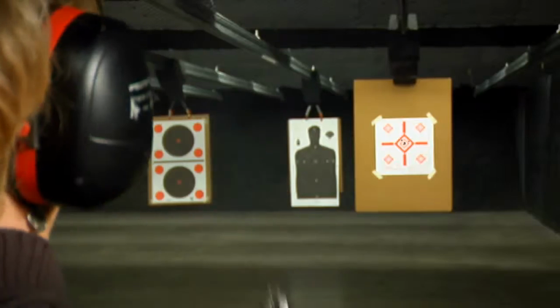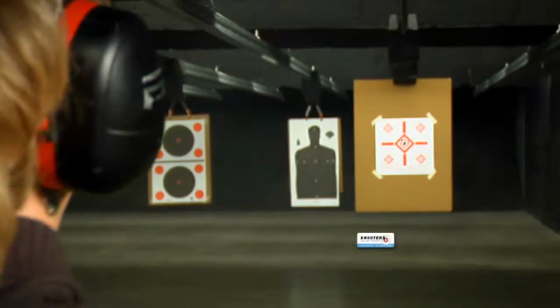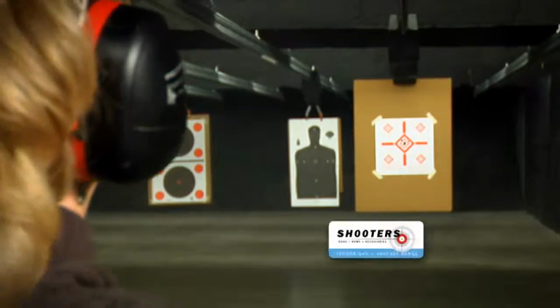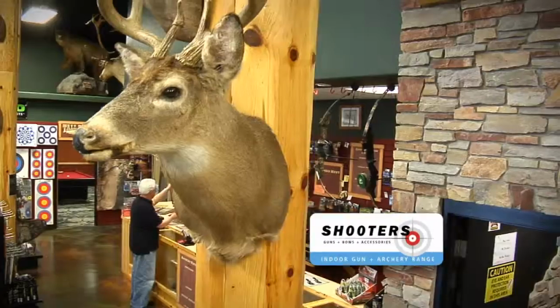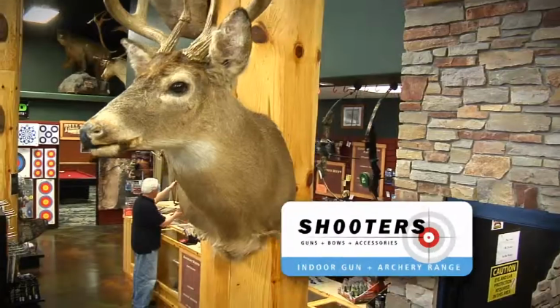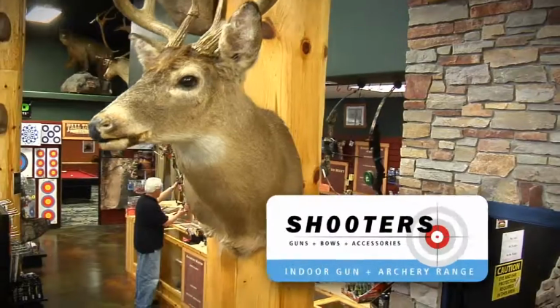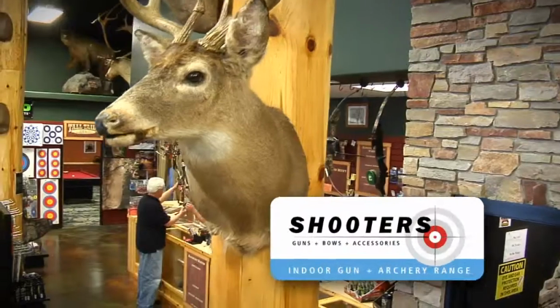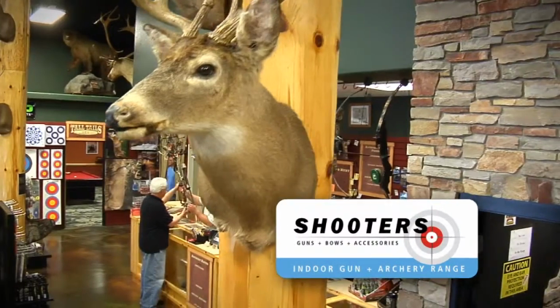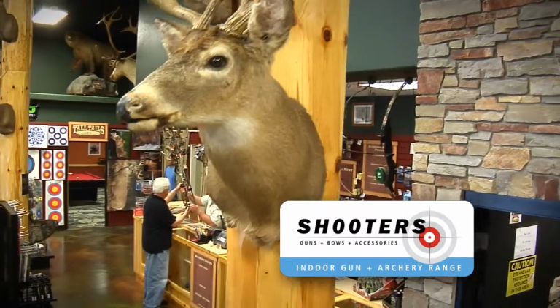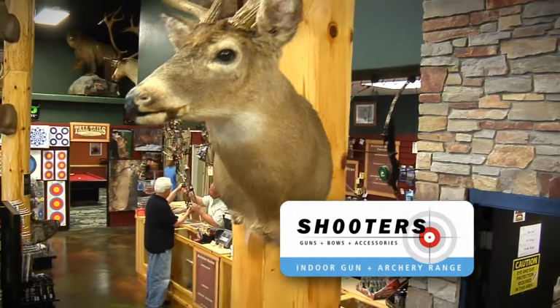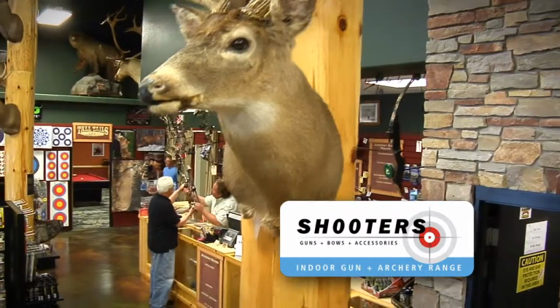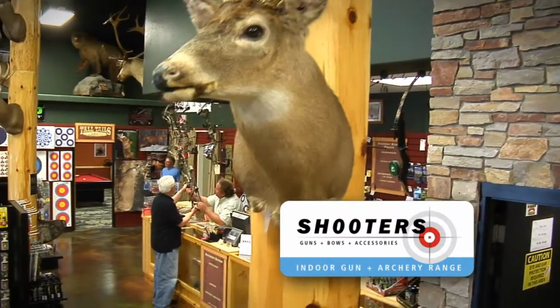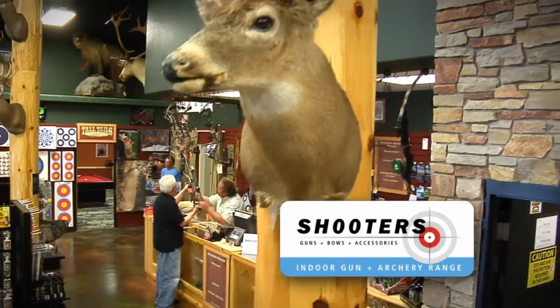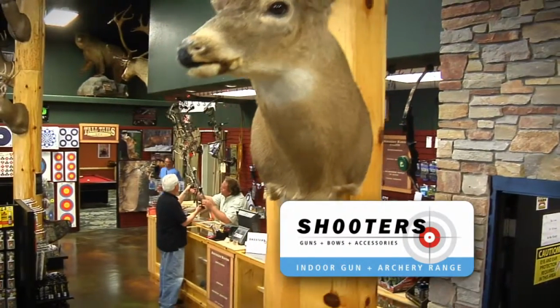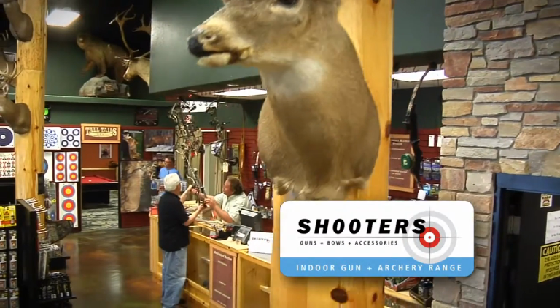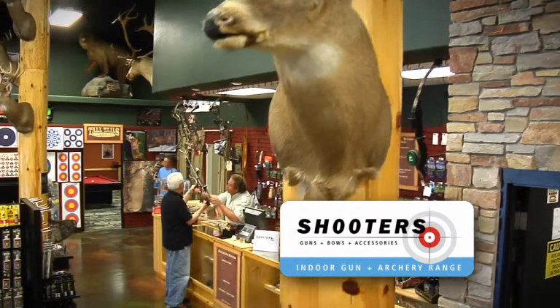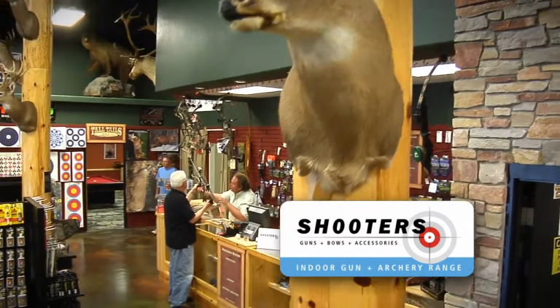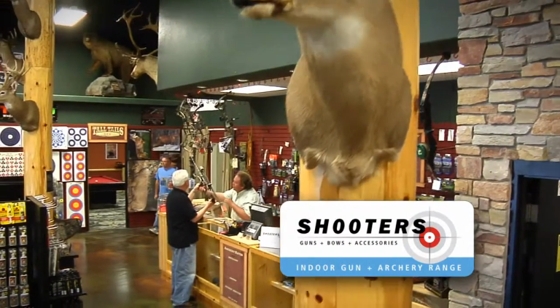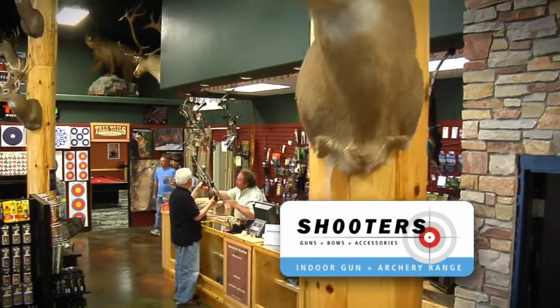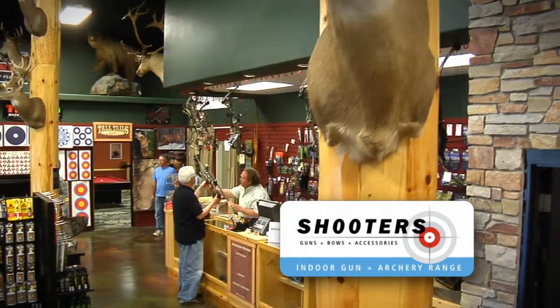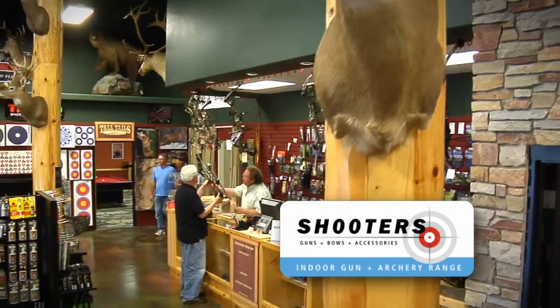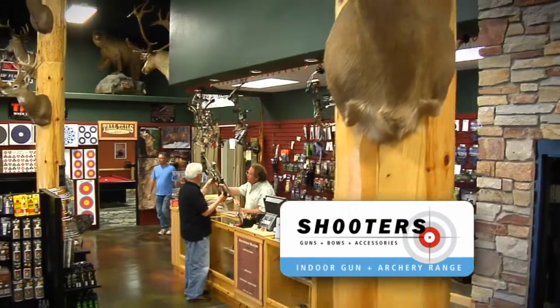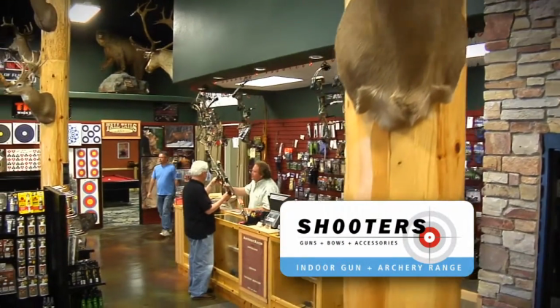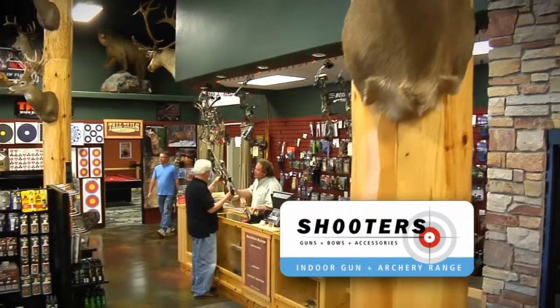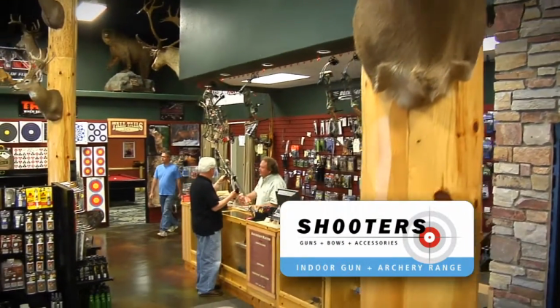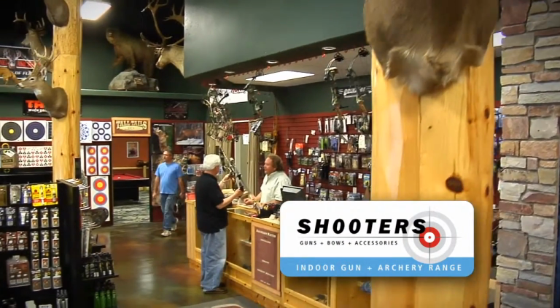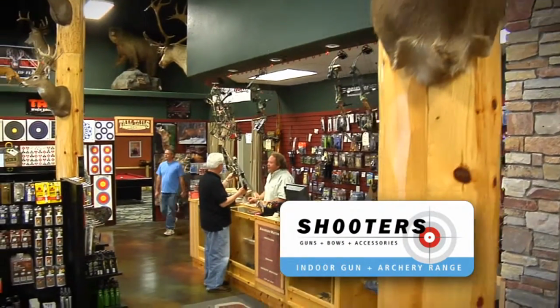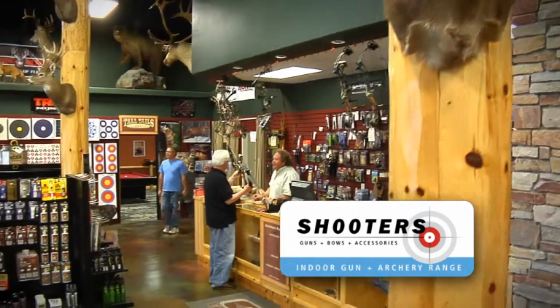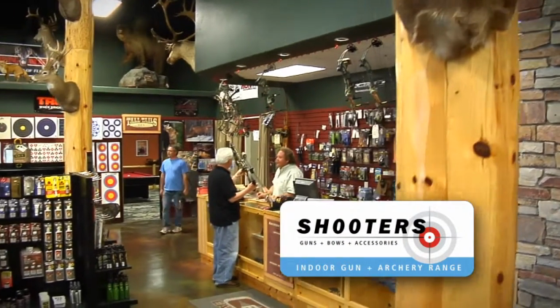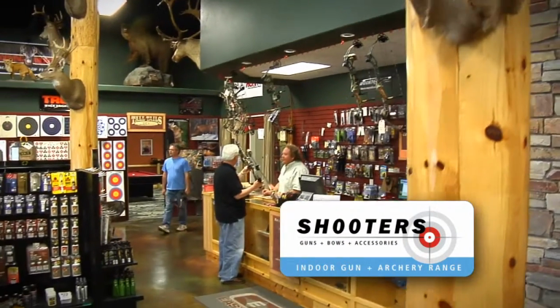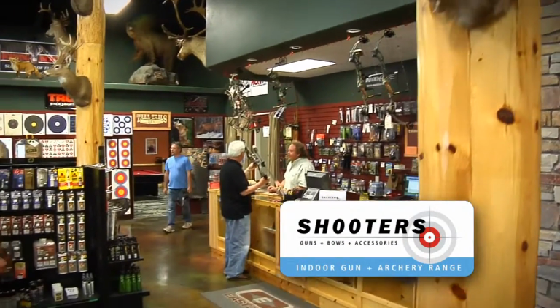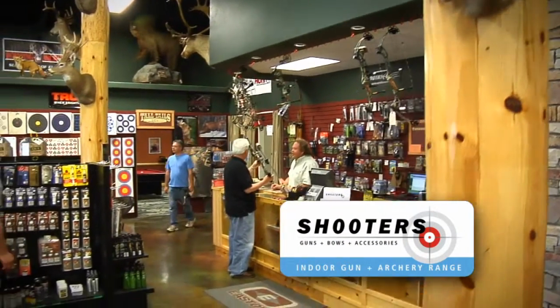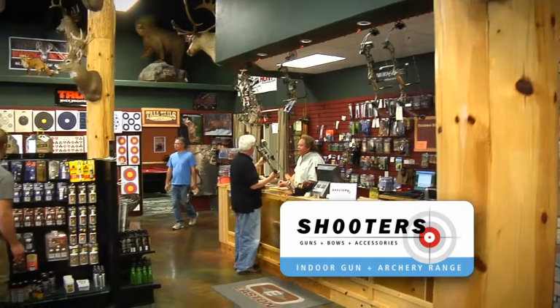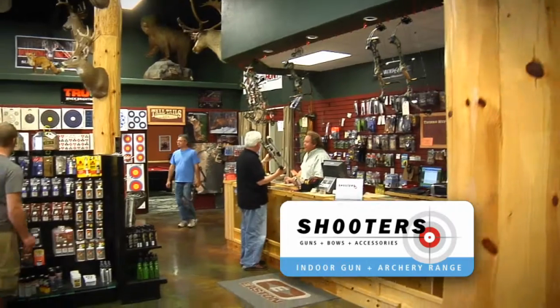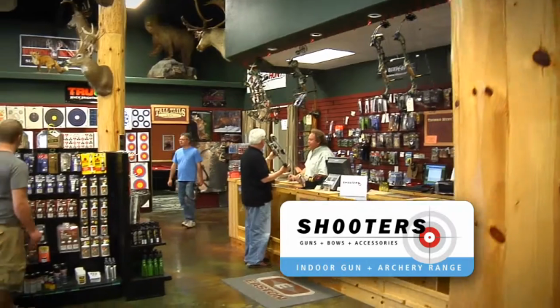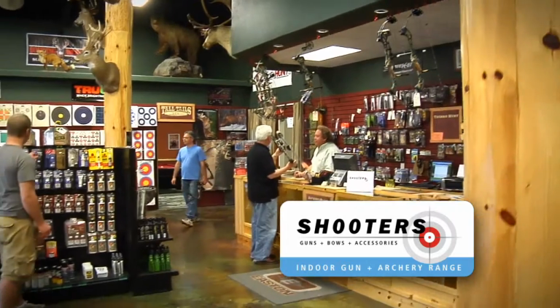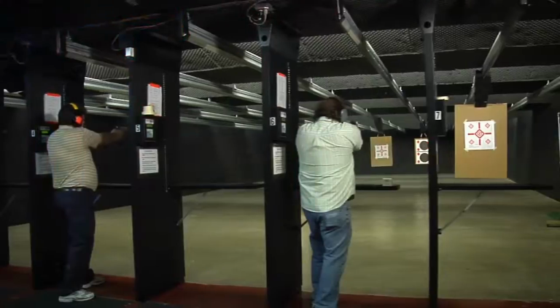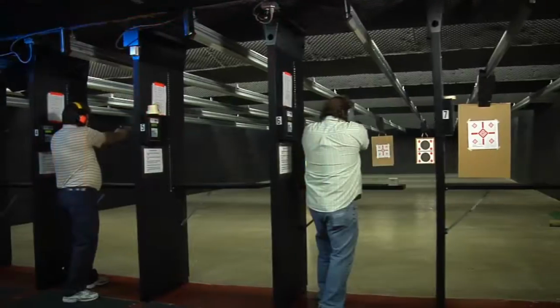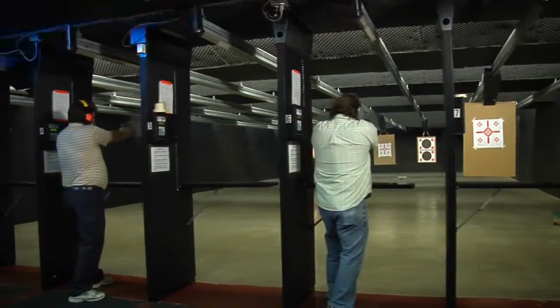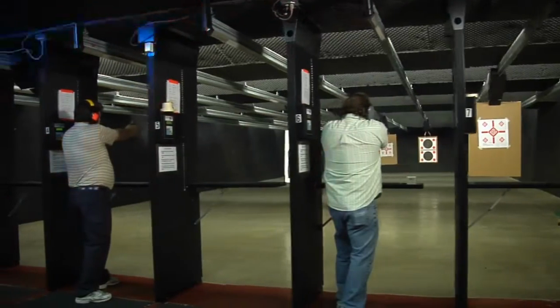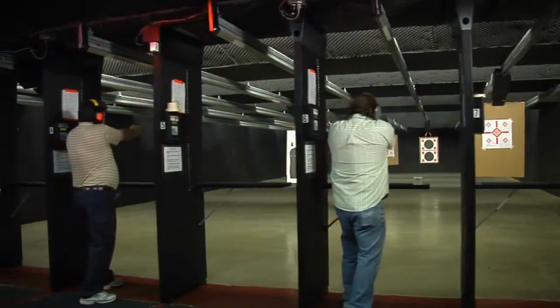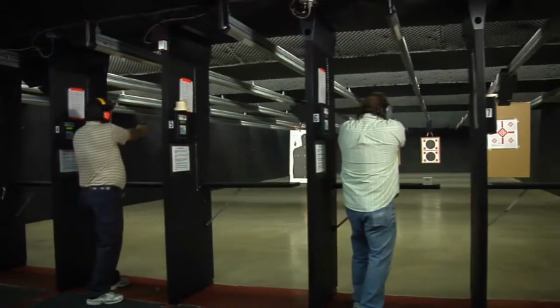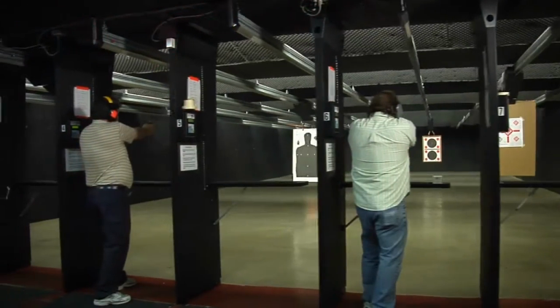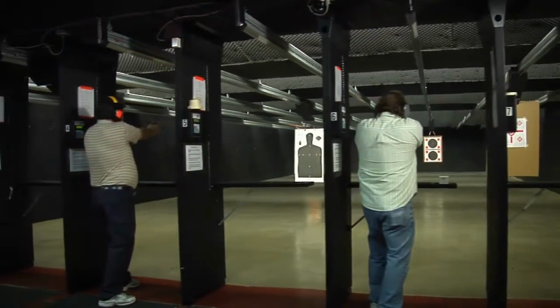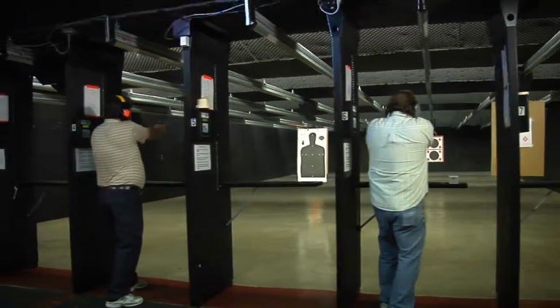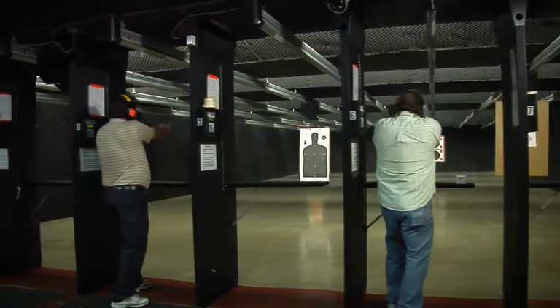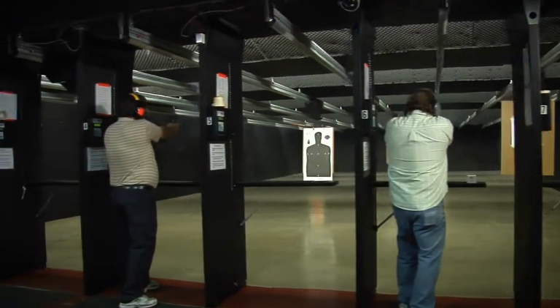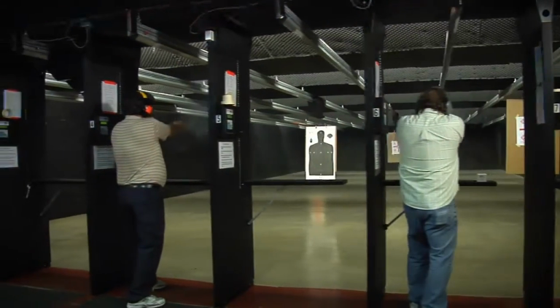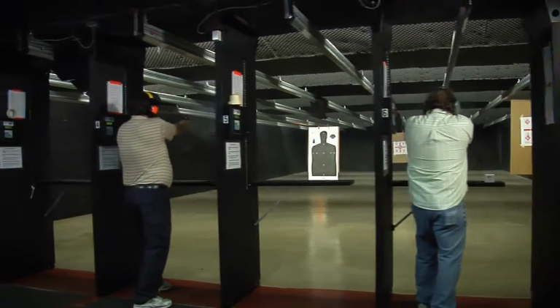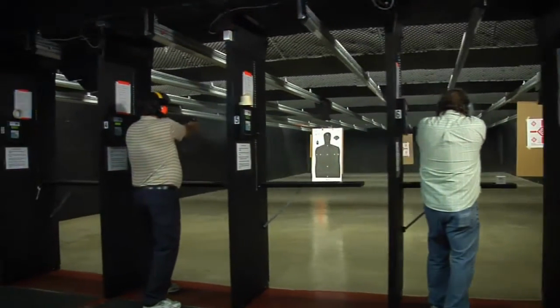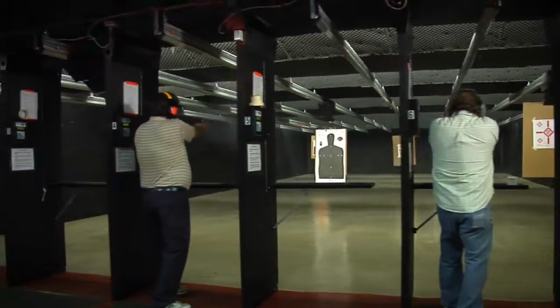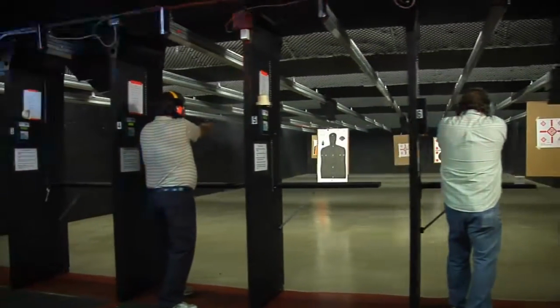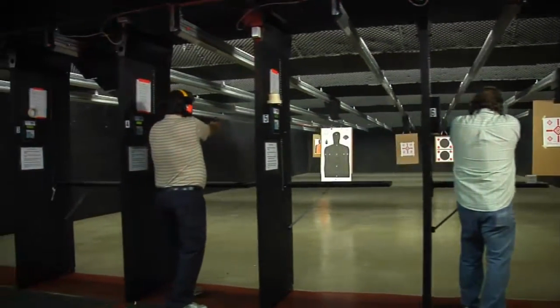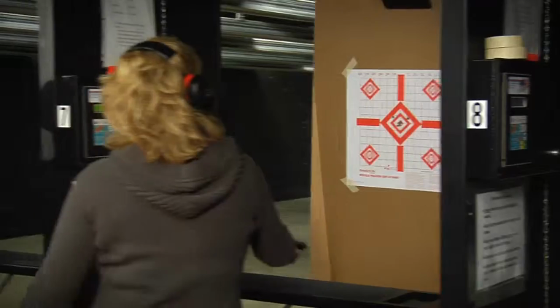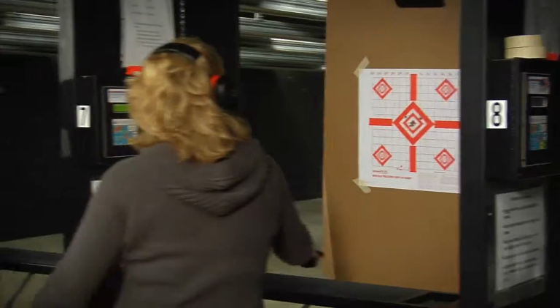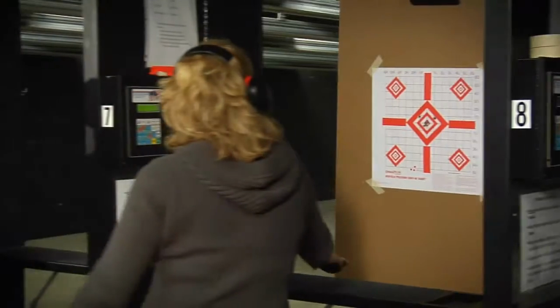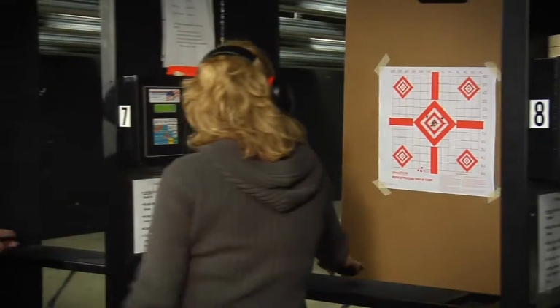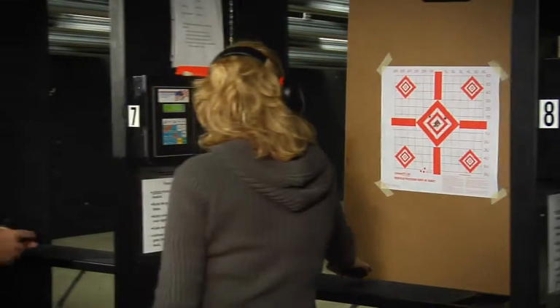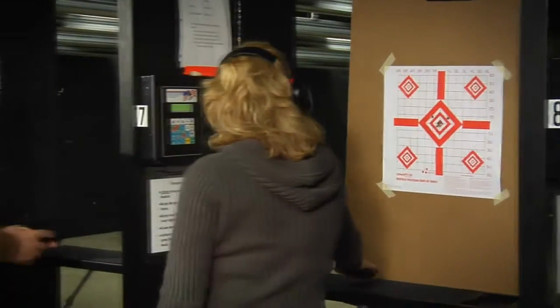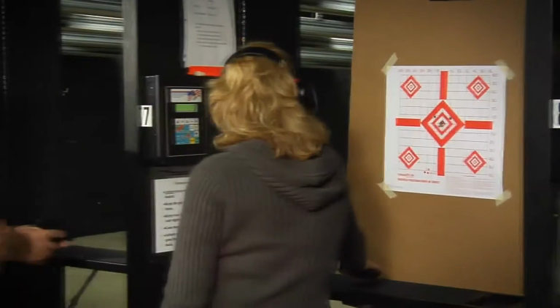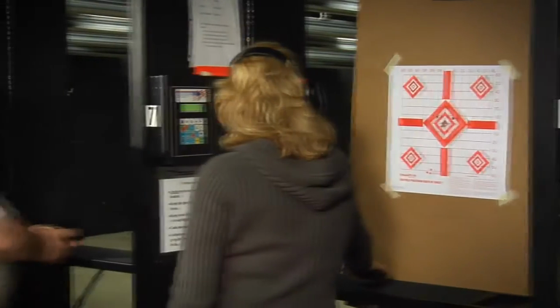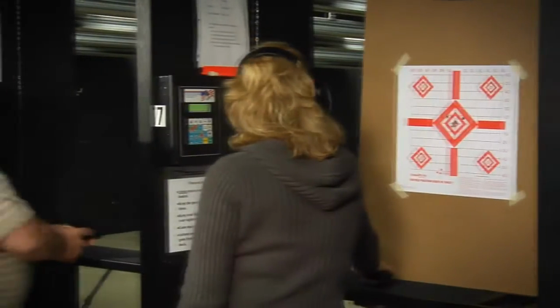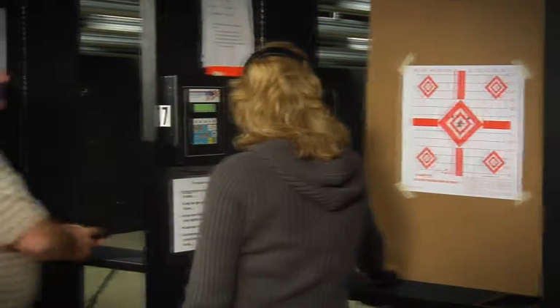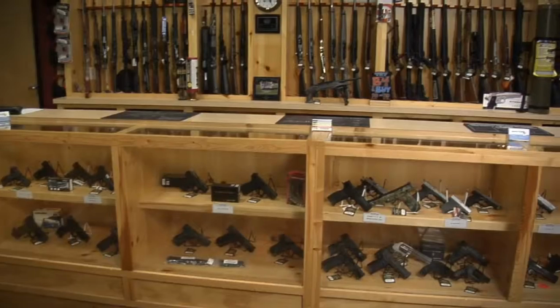The weather's always right for shooting at Shooter's Indoor Gun and Archery Range, featuring eight lanes with state-of-the-art target carriers.